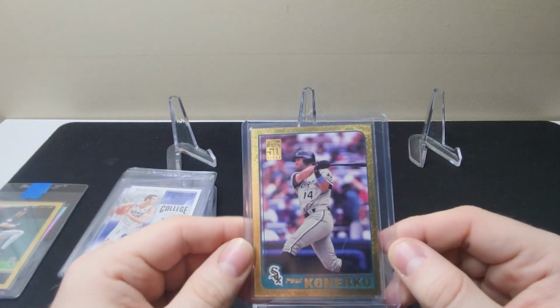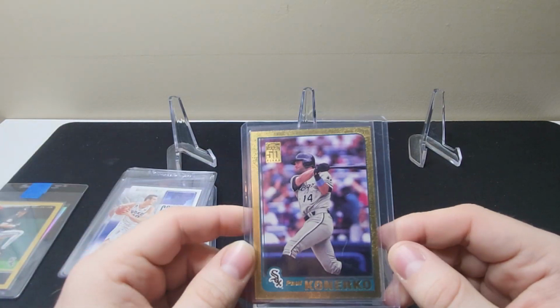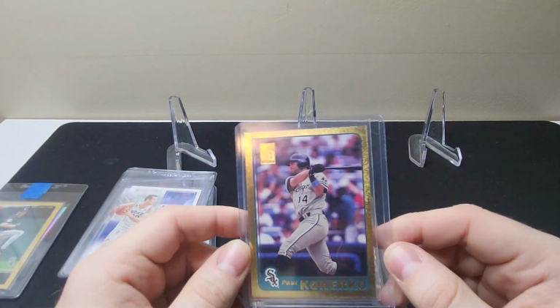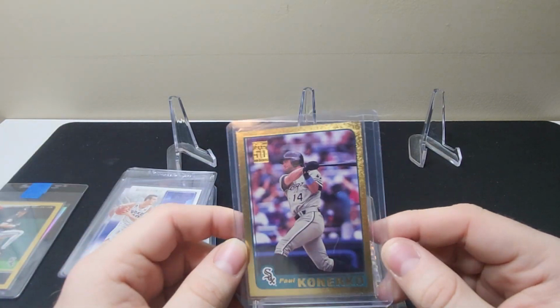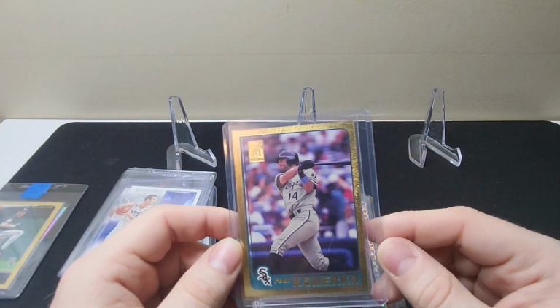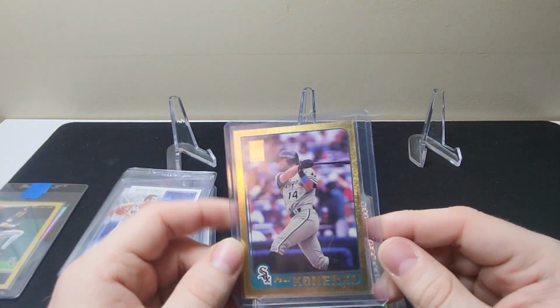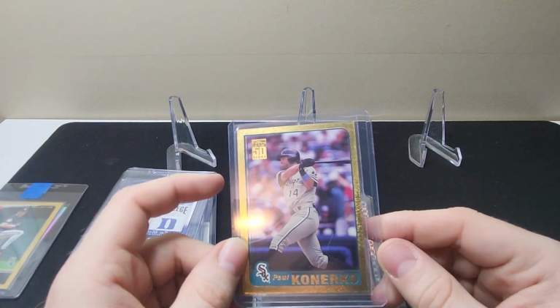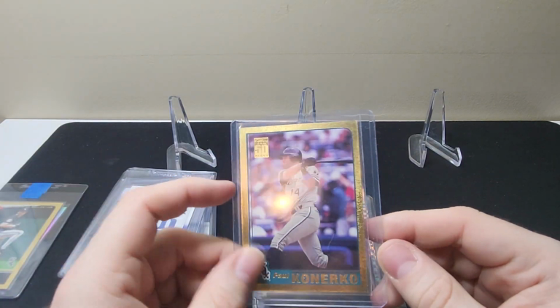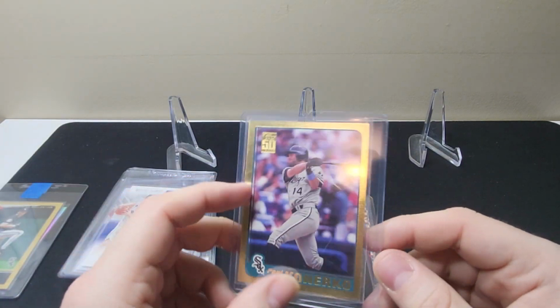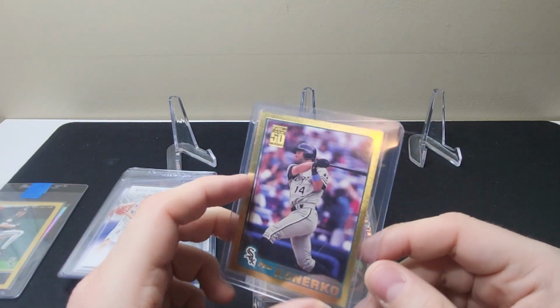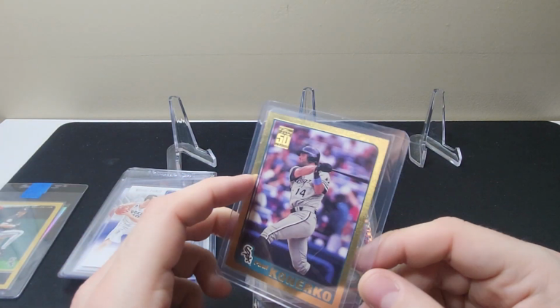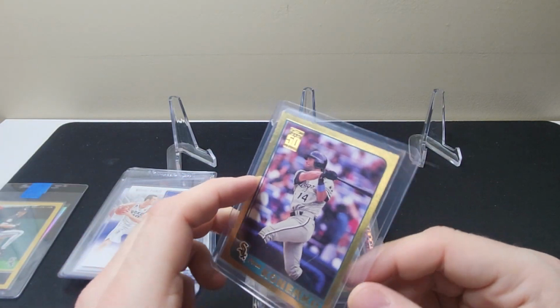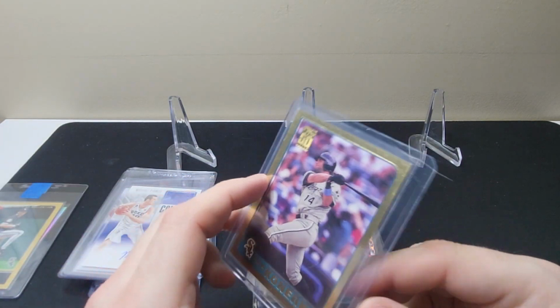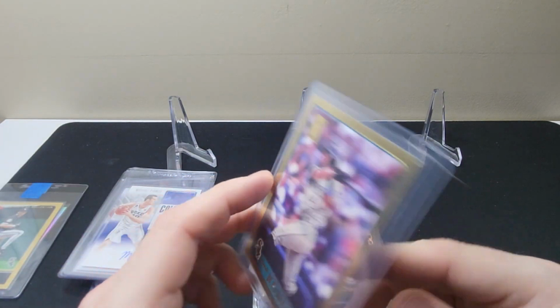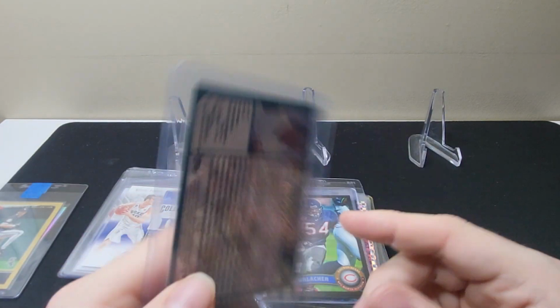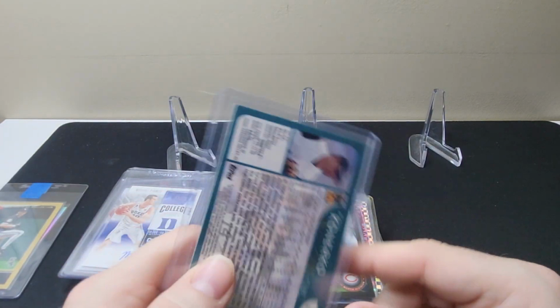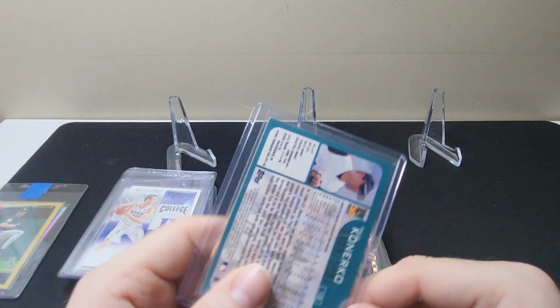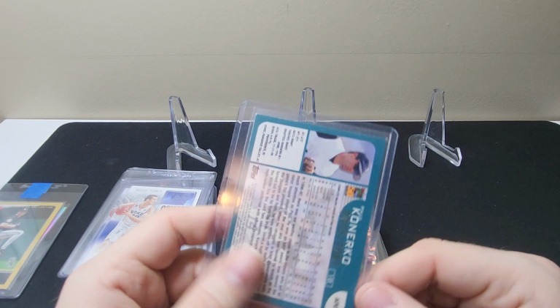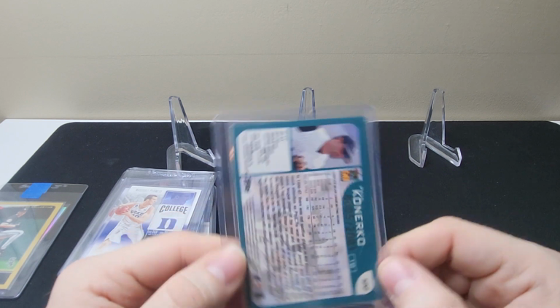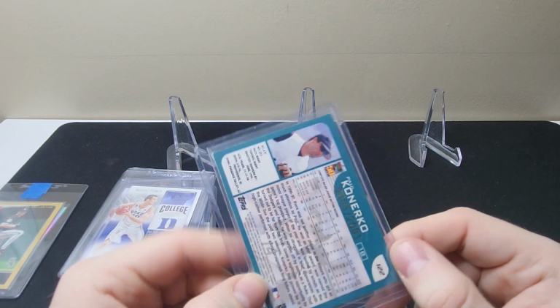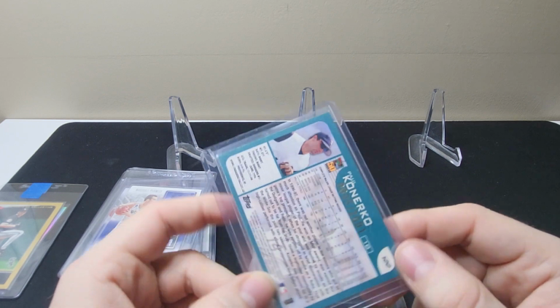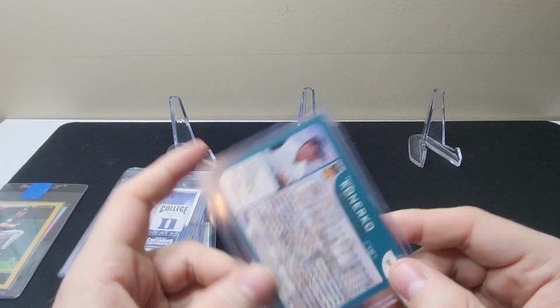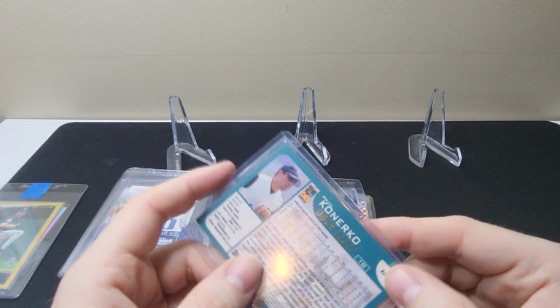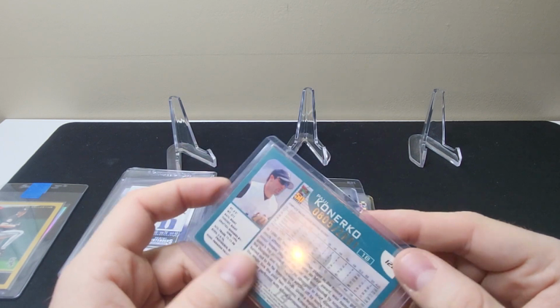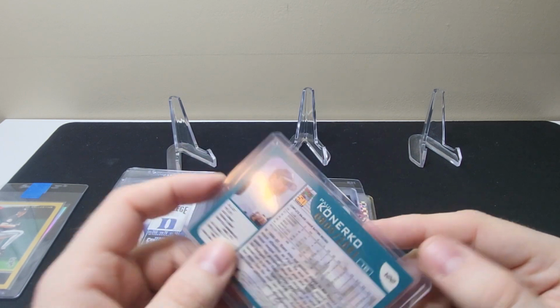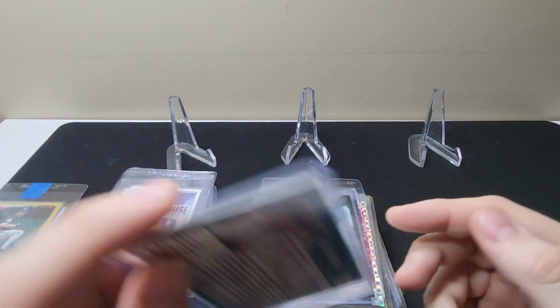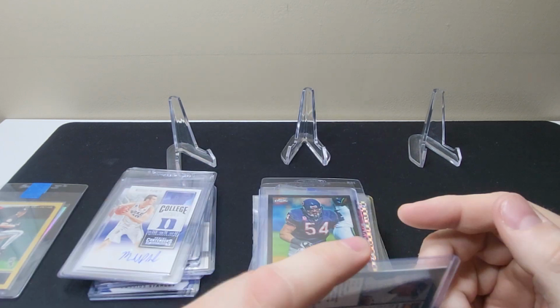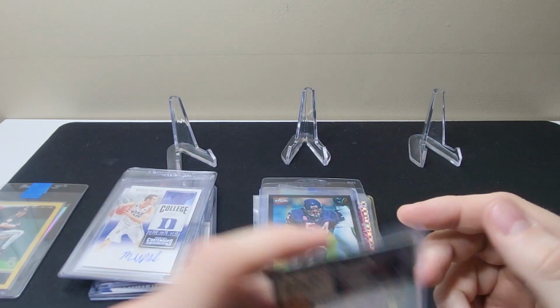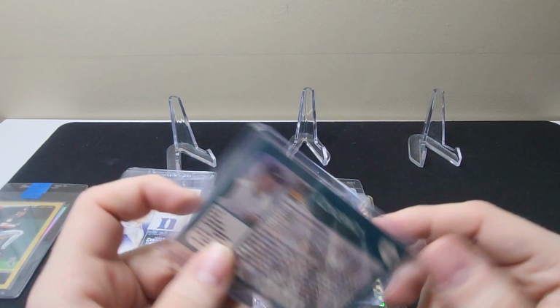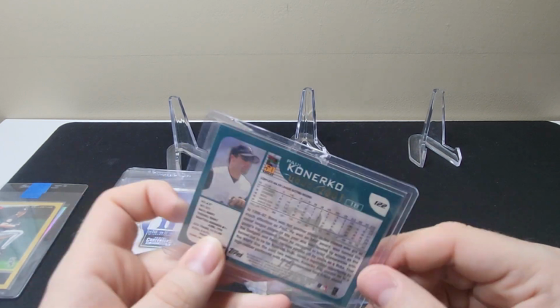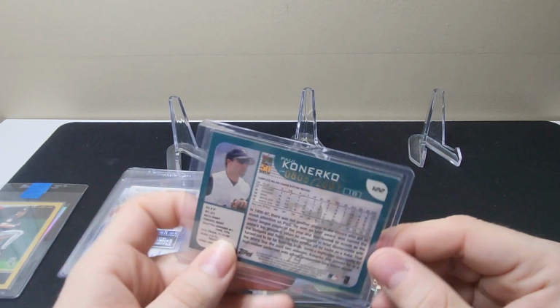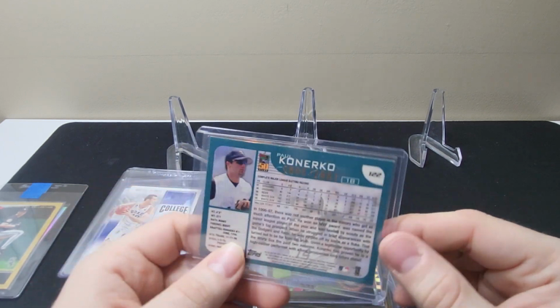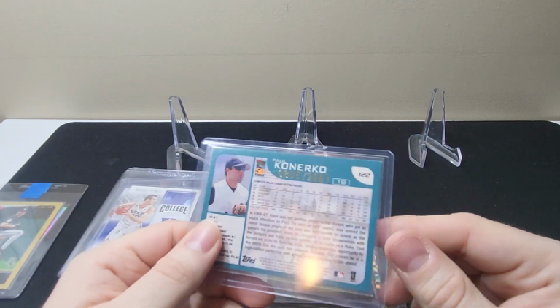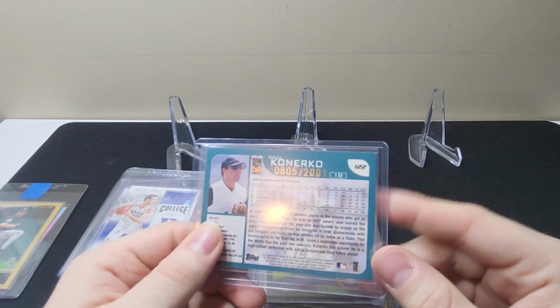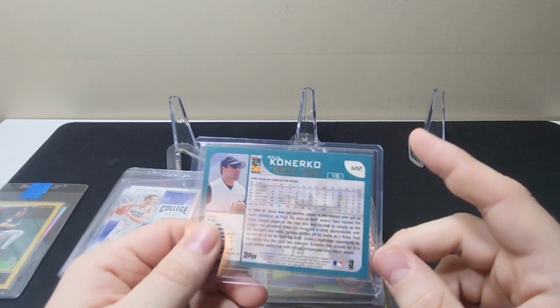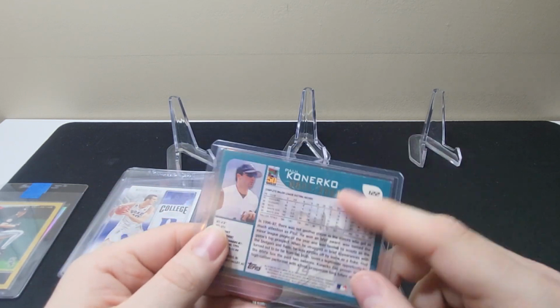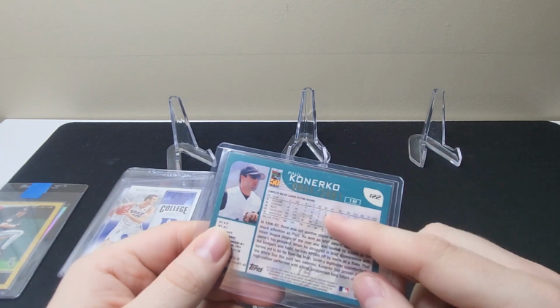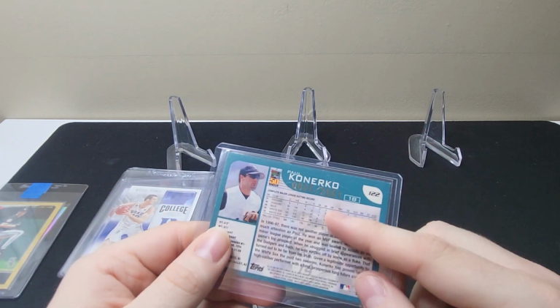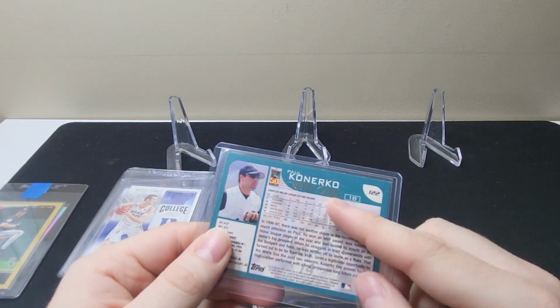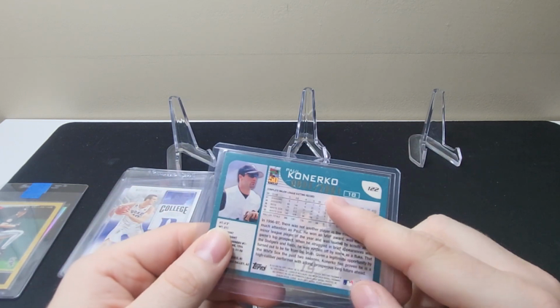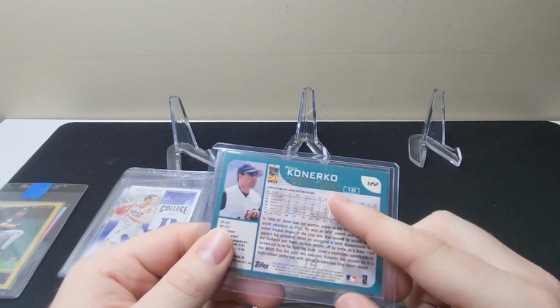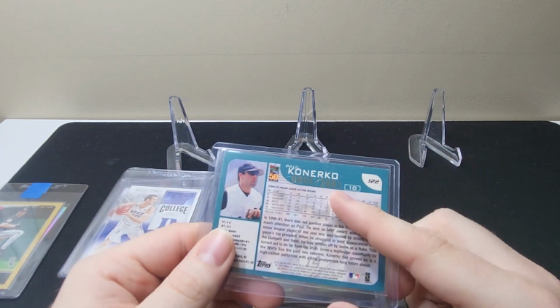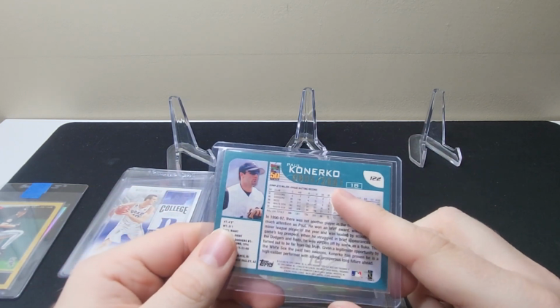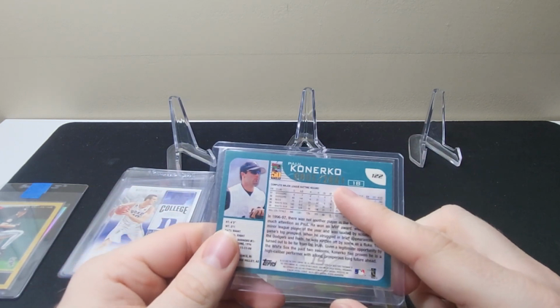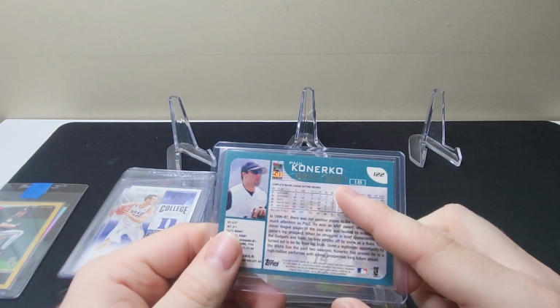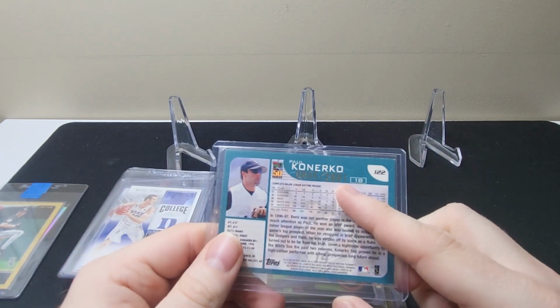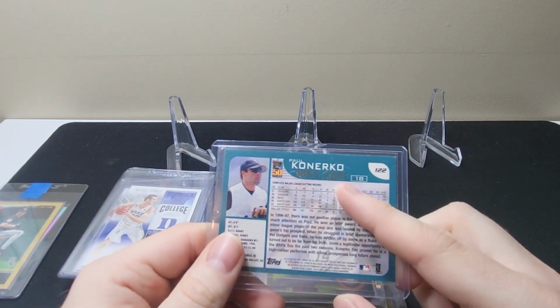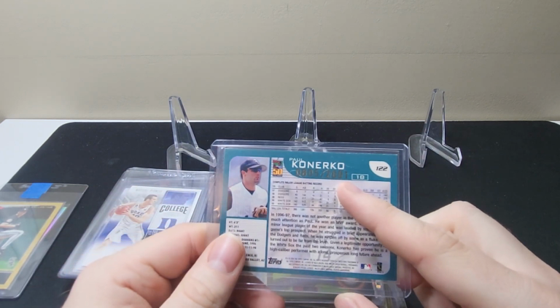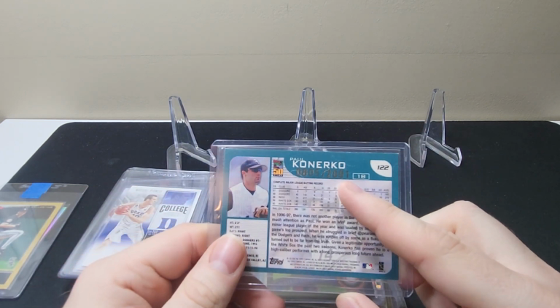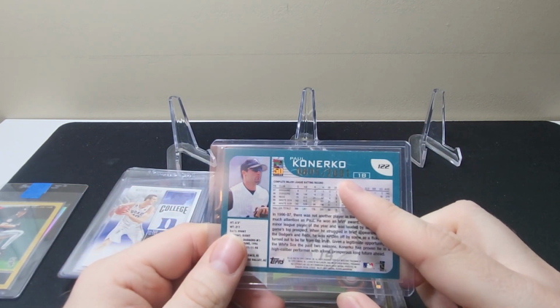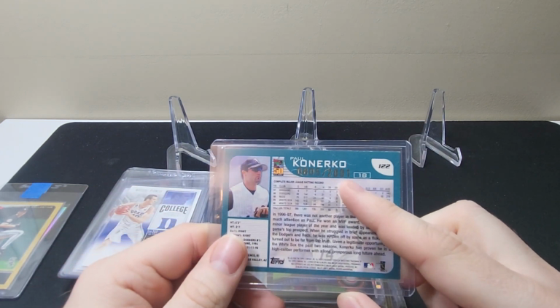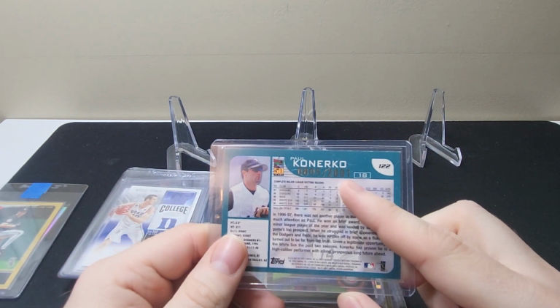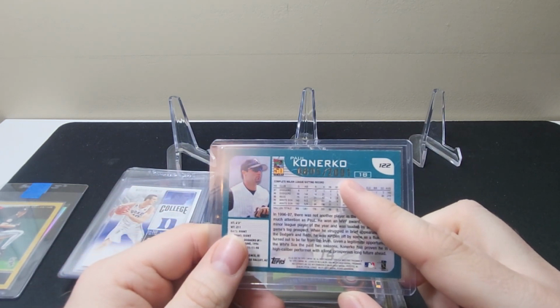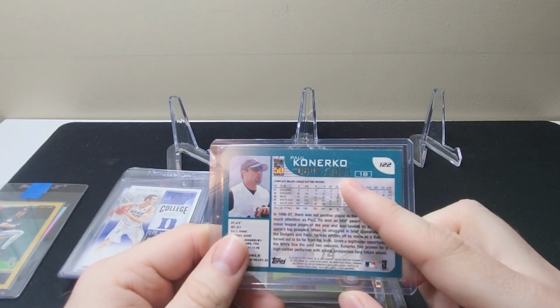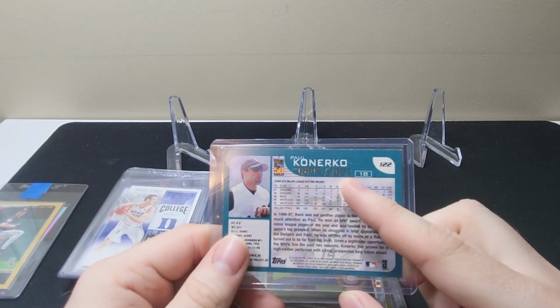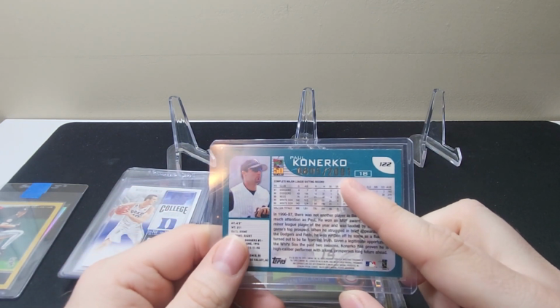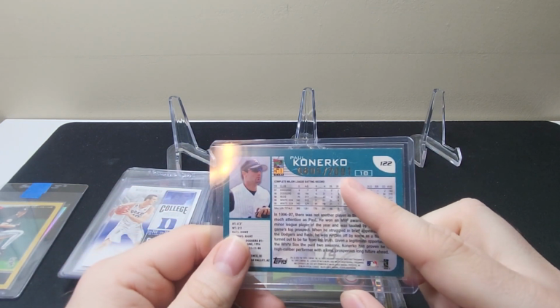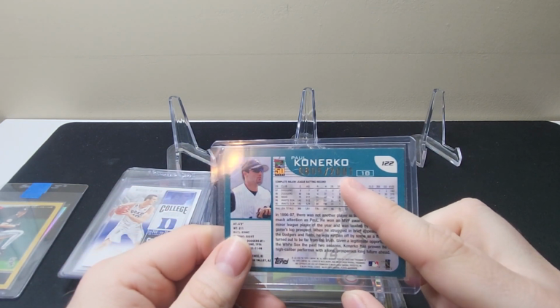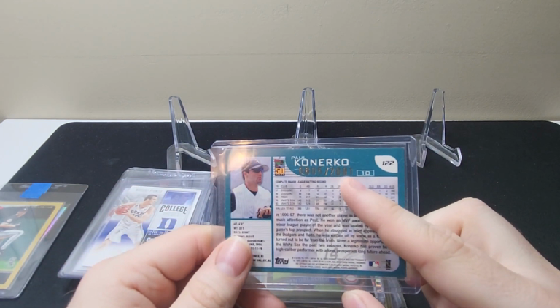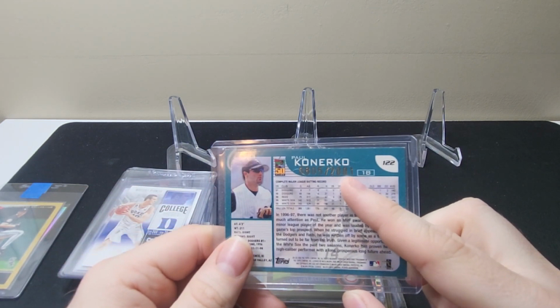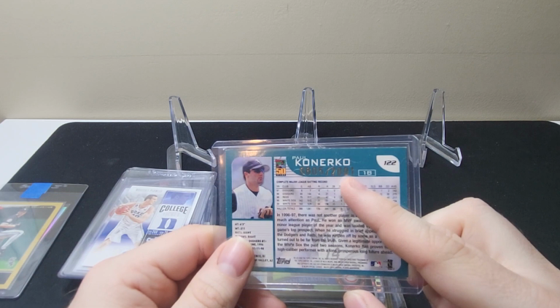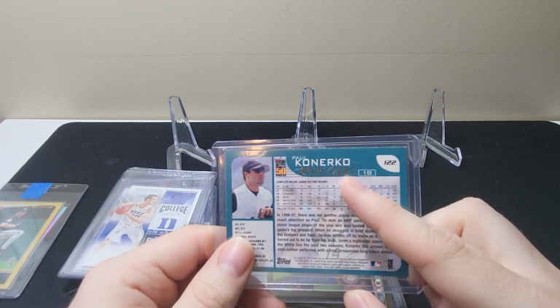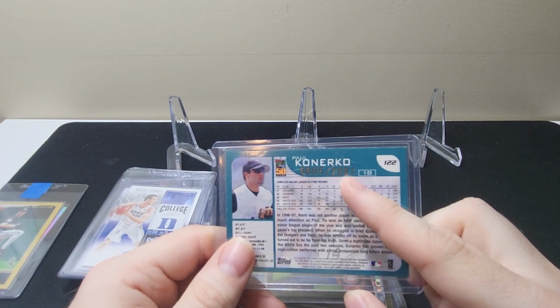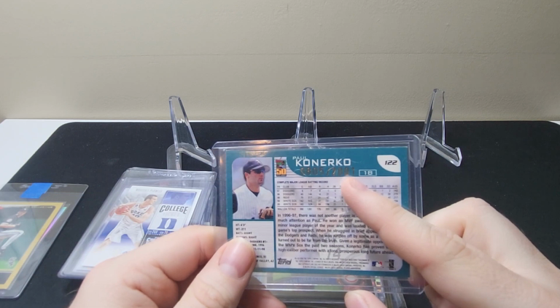Here we have a Paul Canerco 2001 Topps Gold — this is the first one that did this, so always nice to get that.